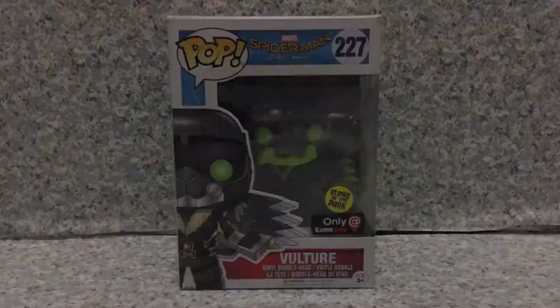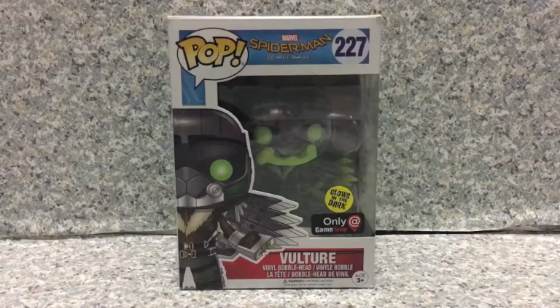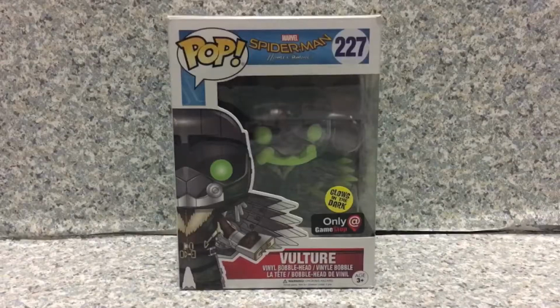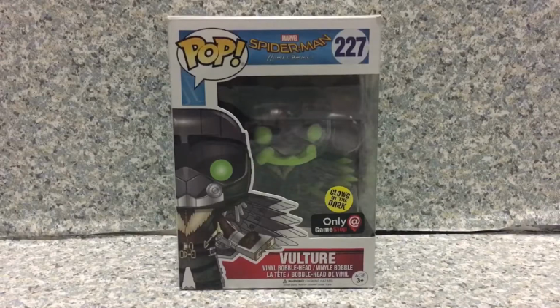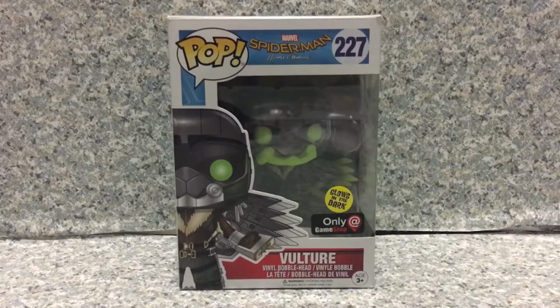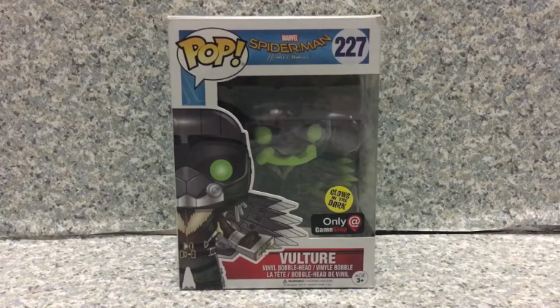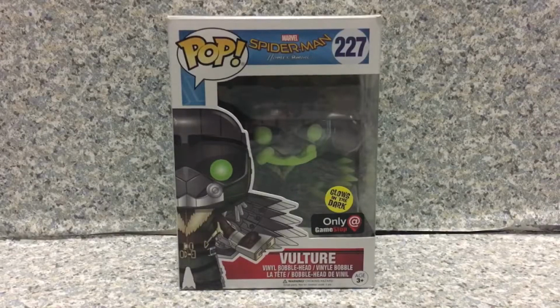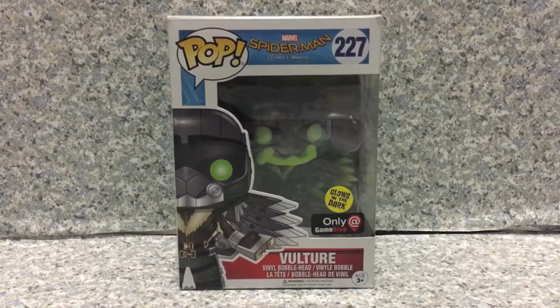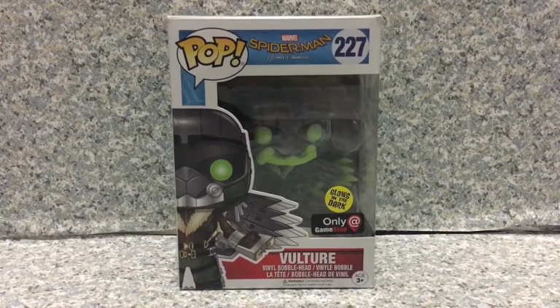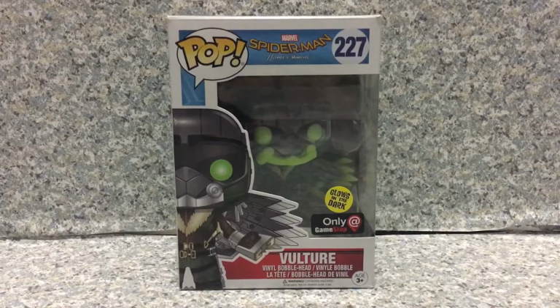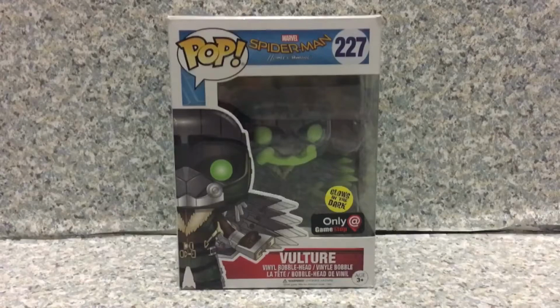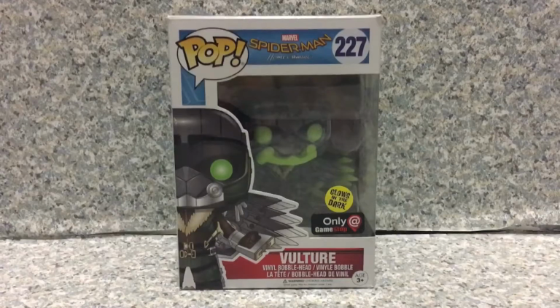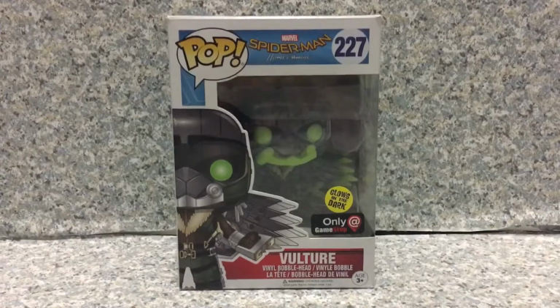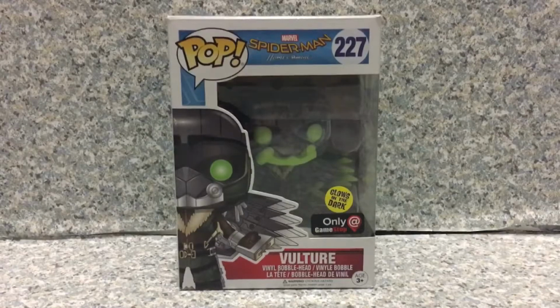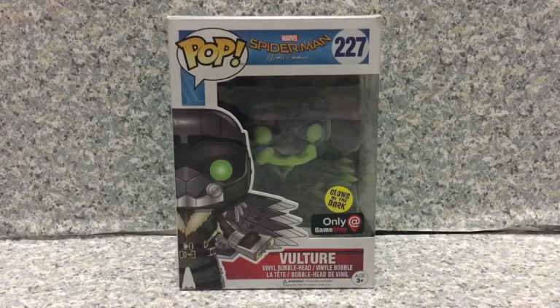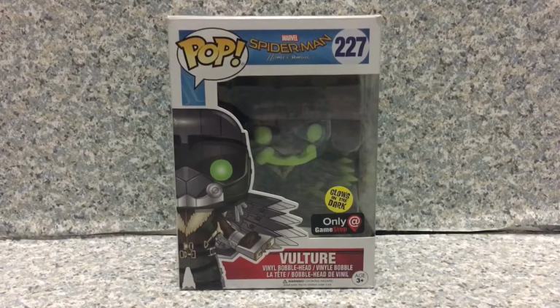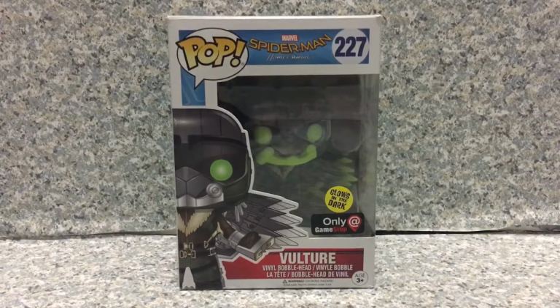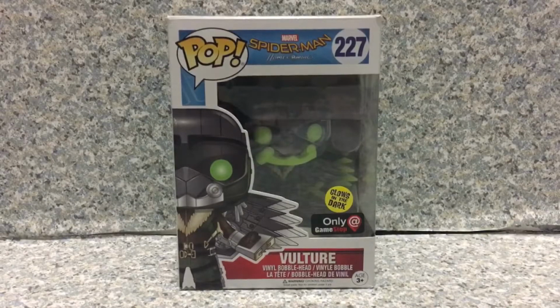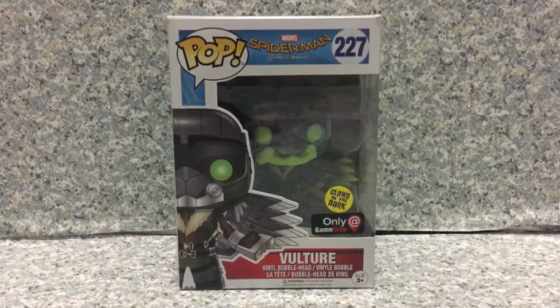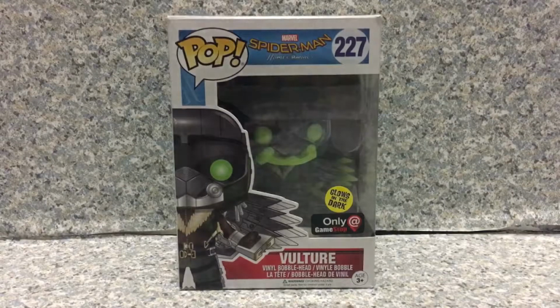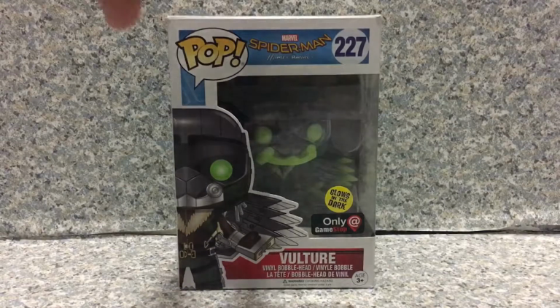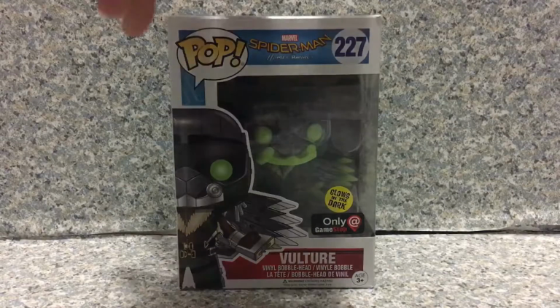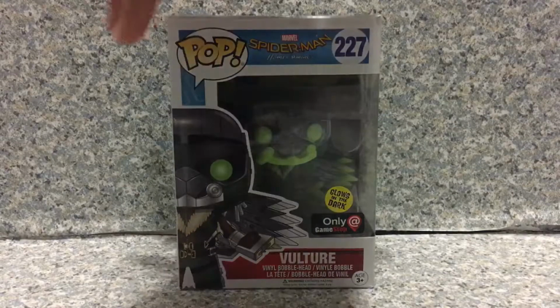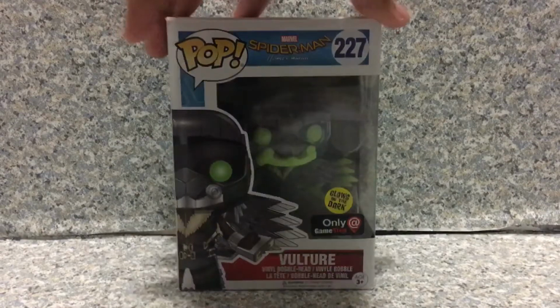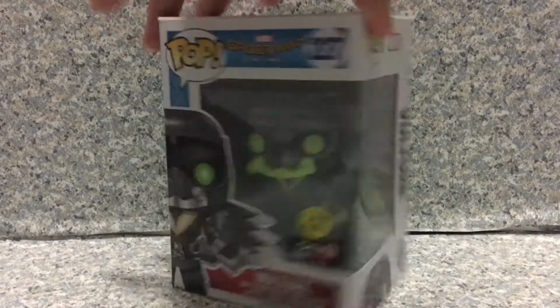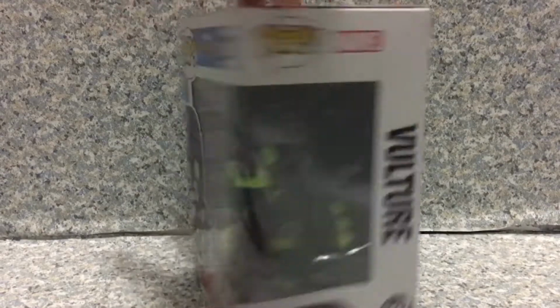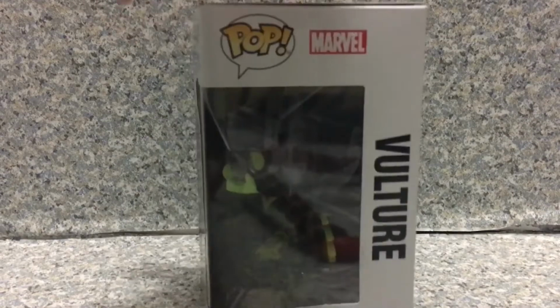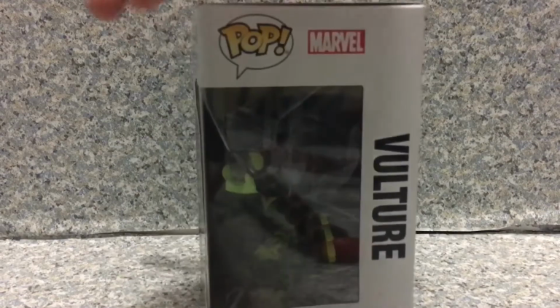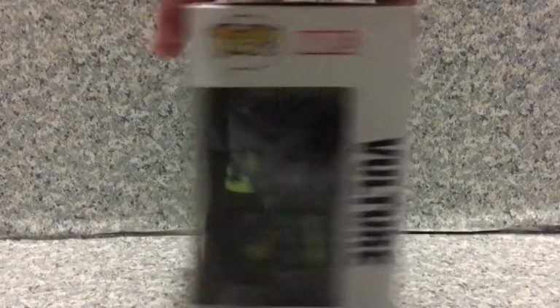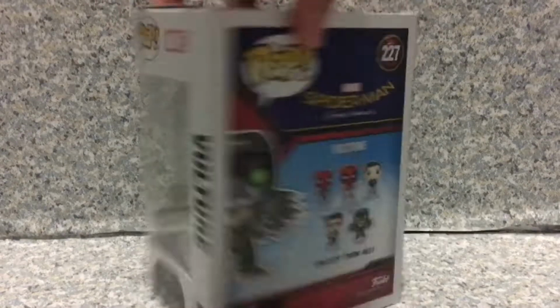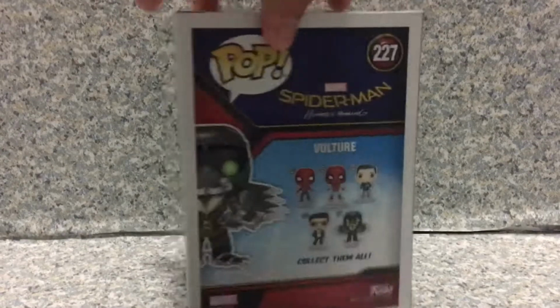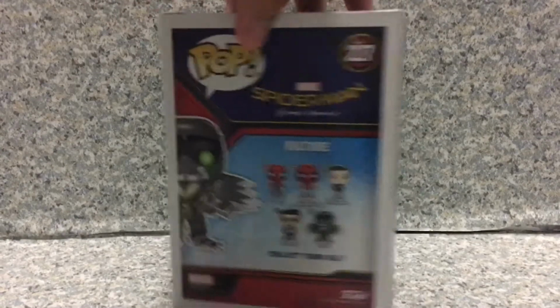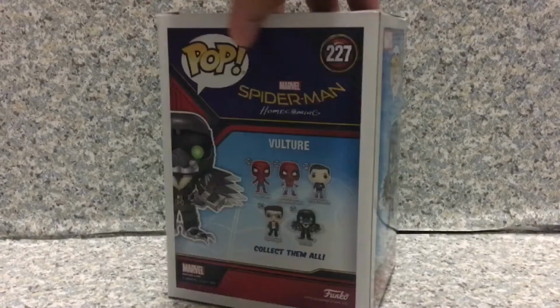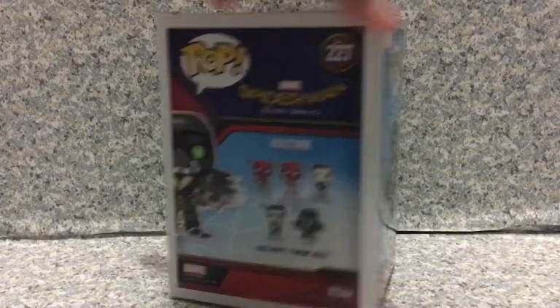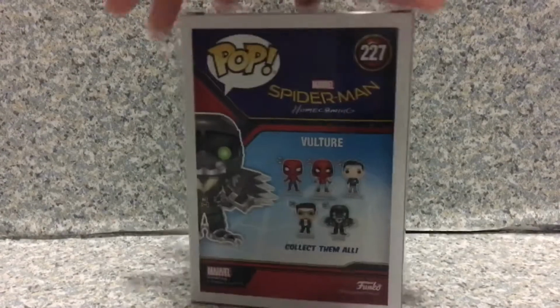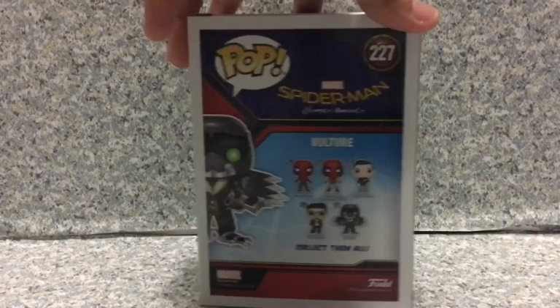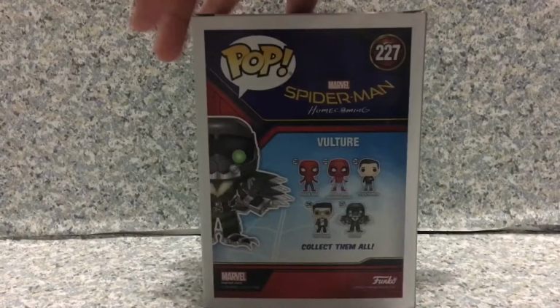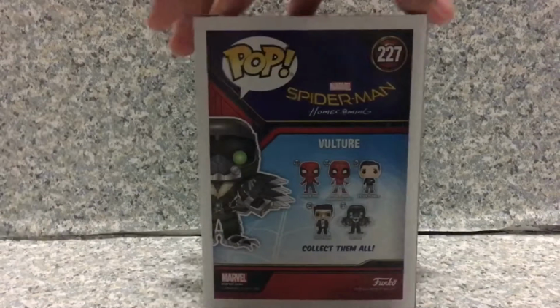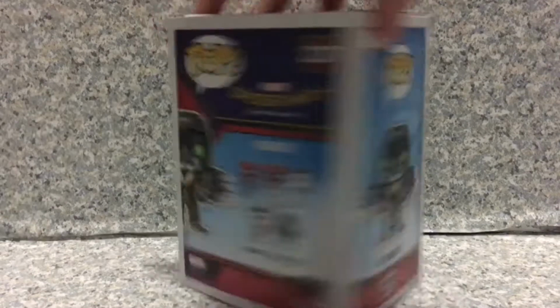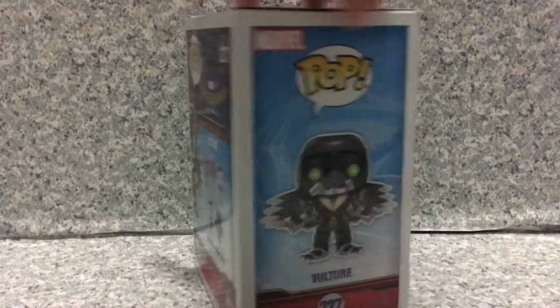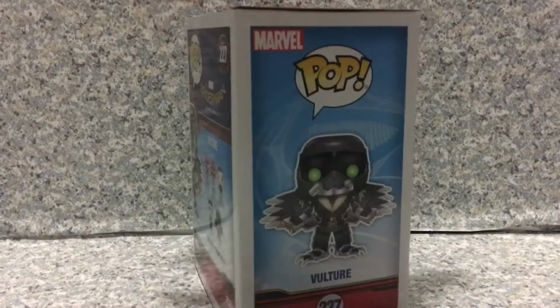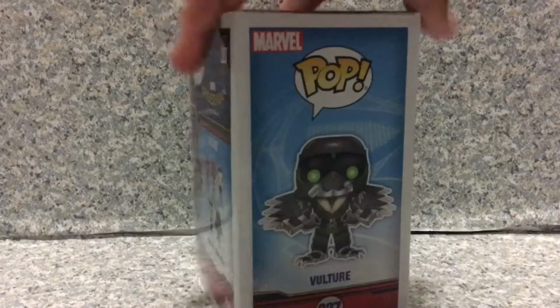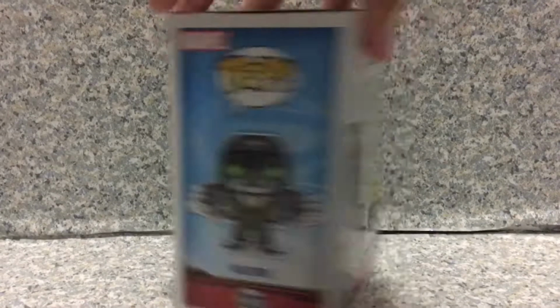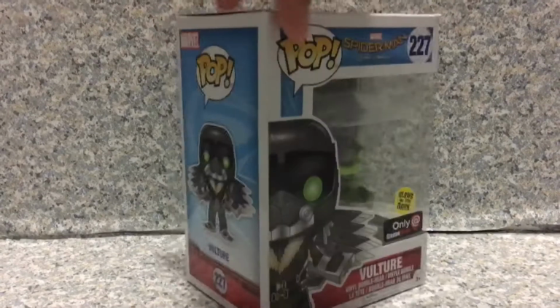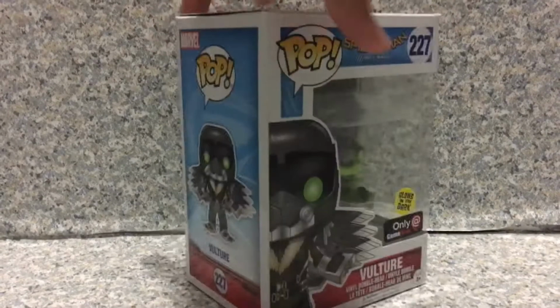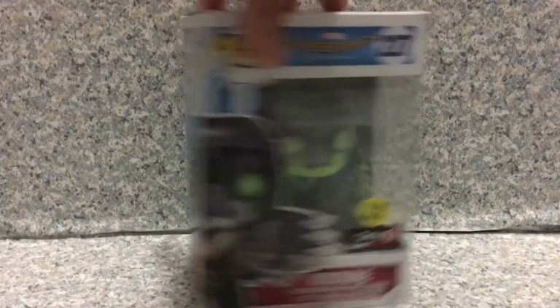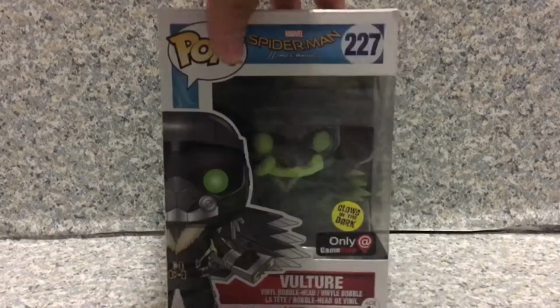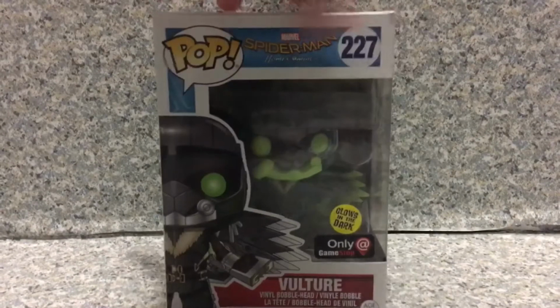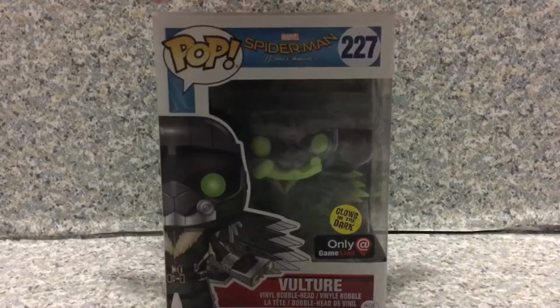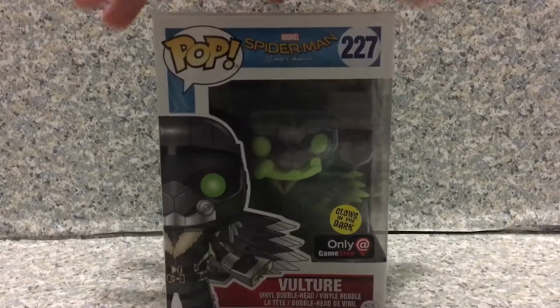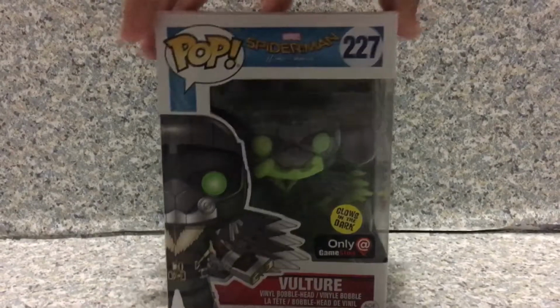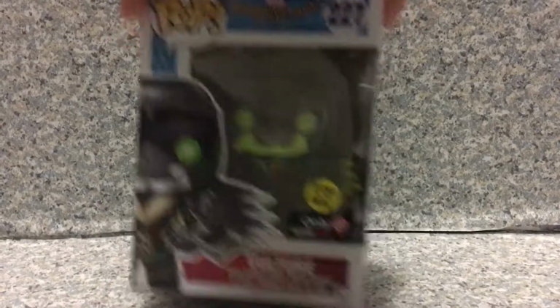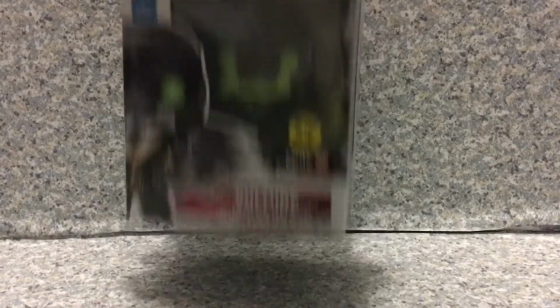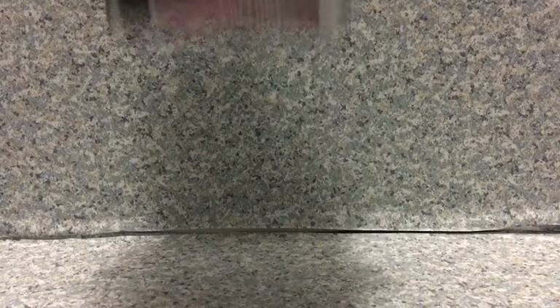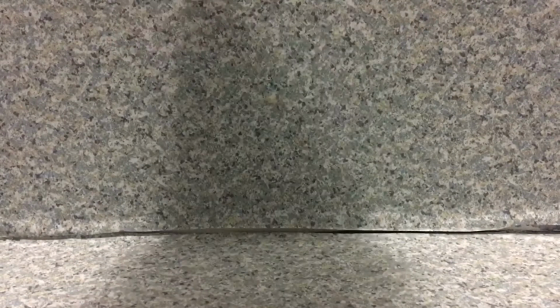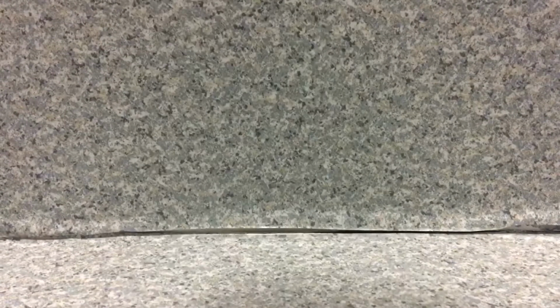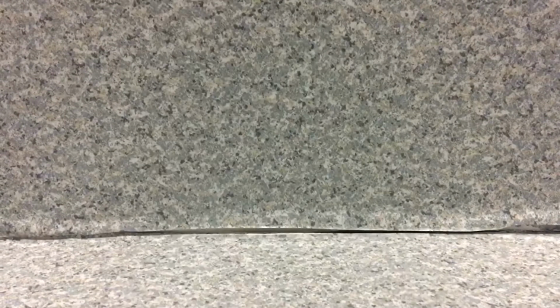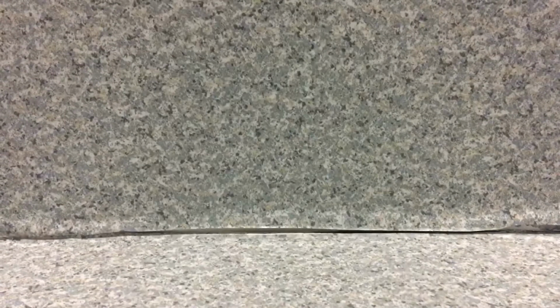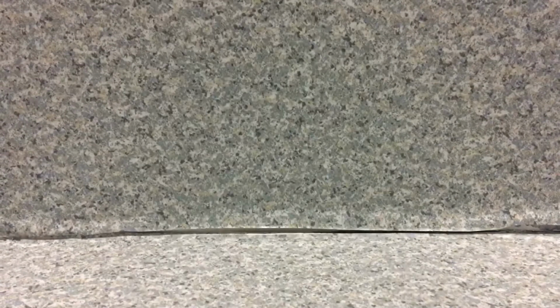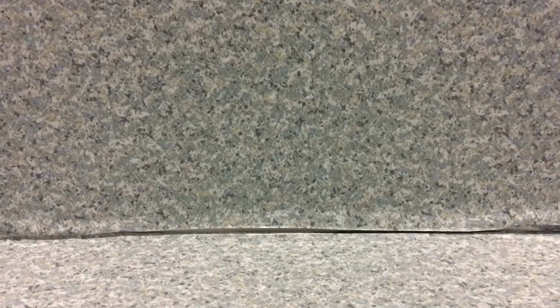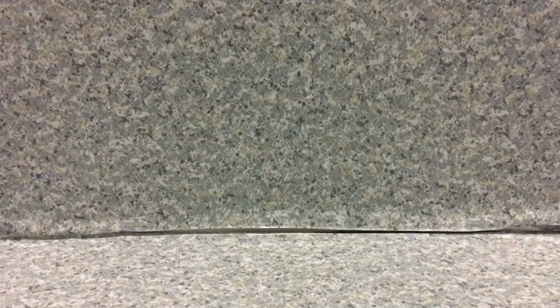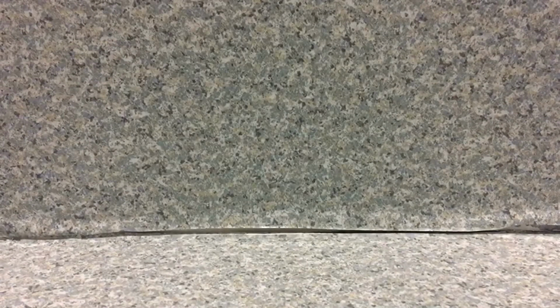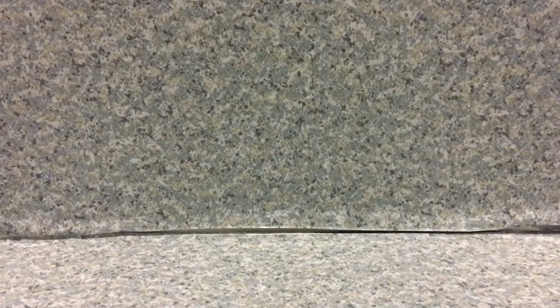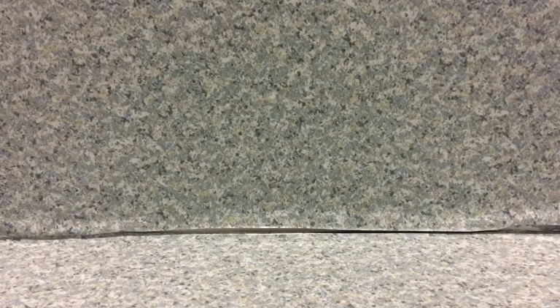Look at the packaging. Just a standard pop packaging, and on the back, just the same. So let's release the Vulture out of the package.